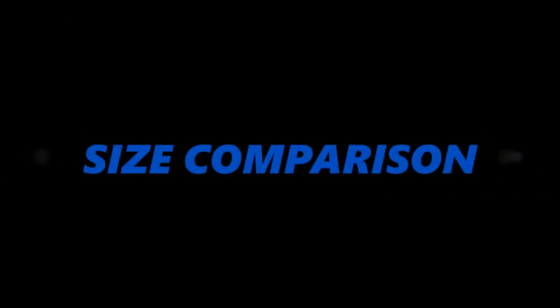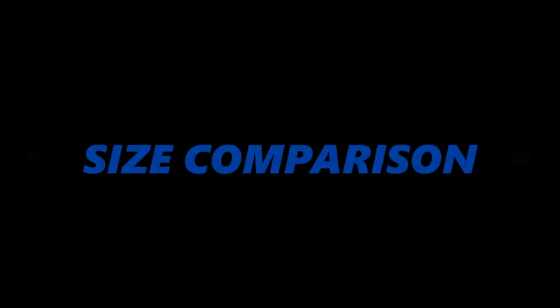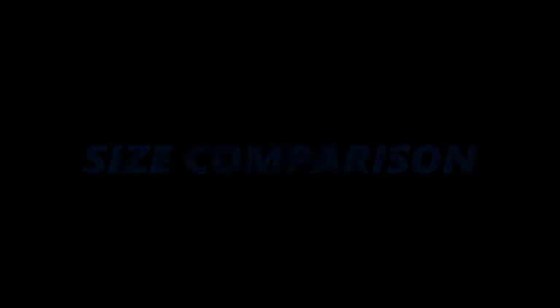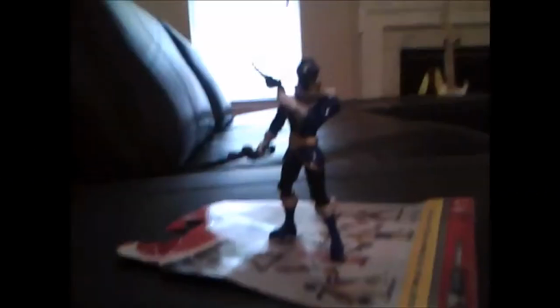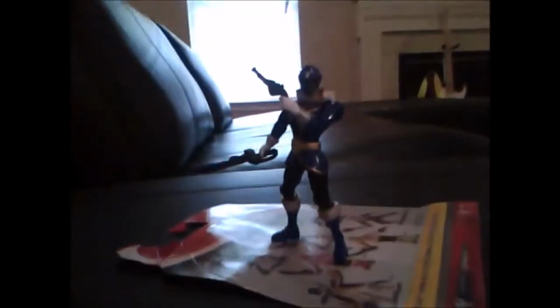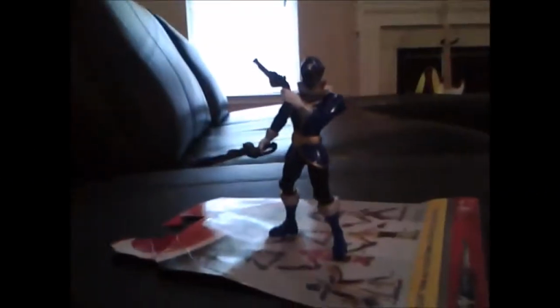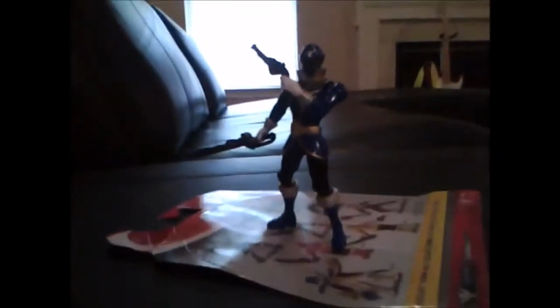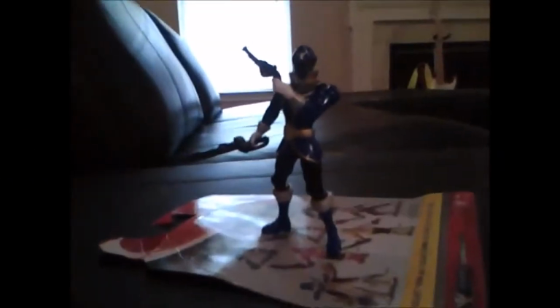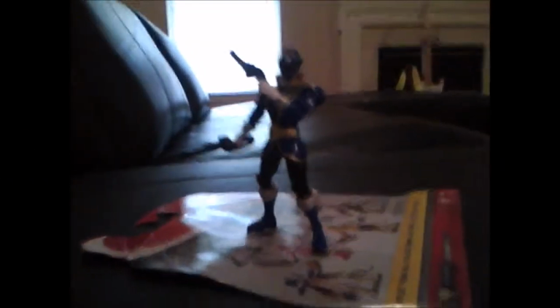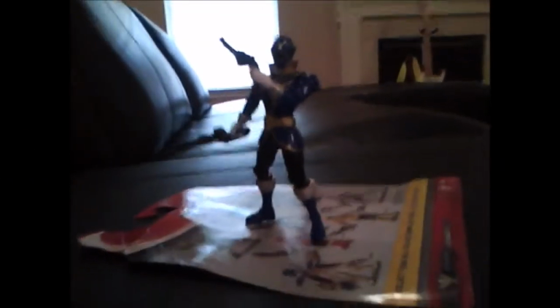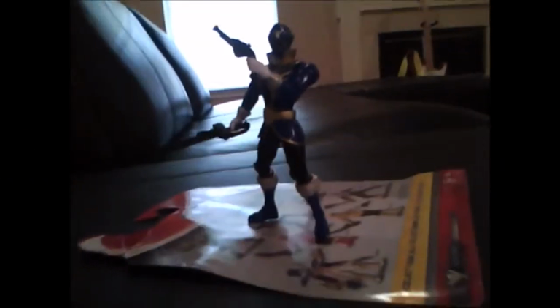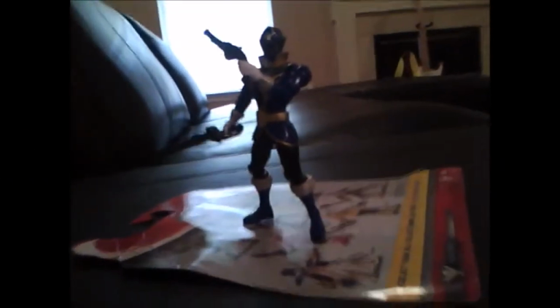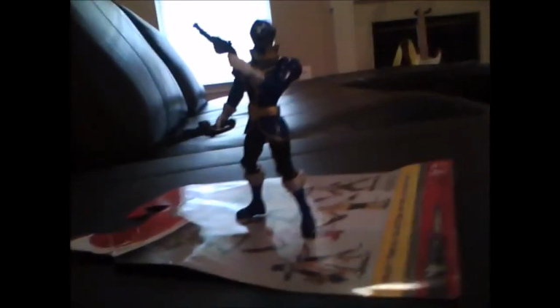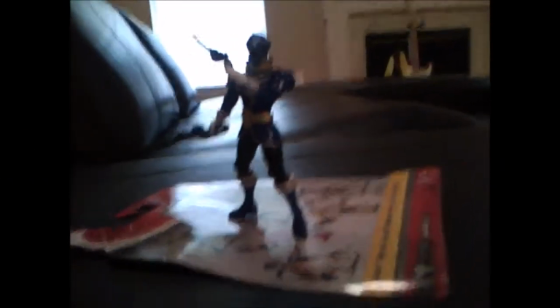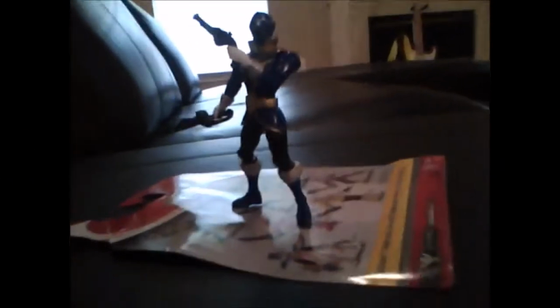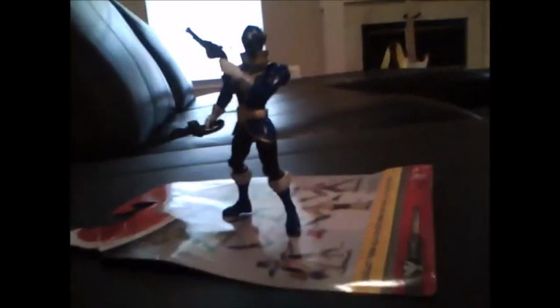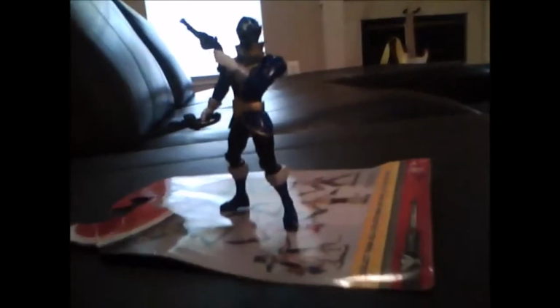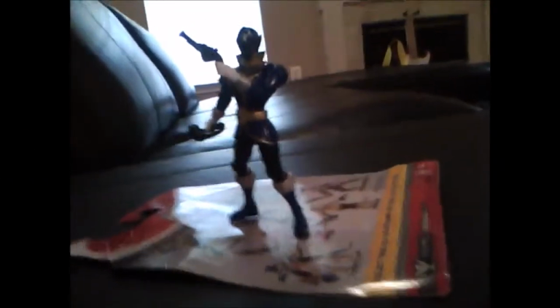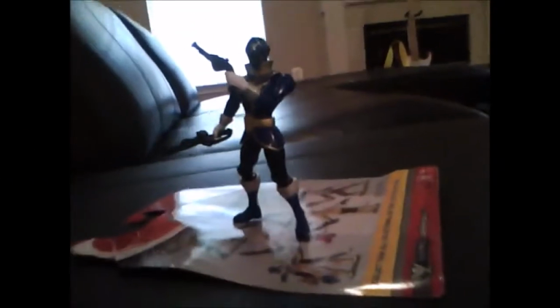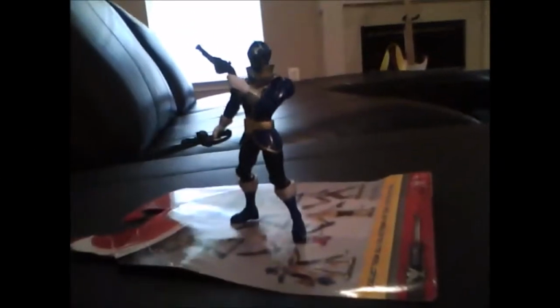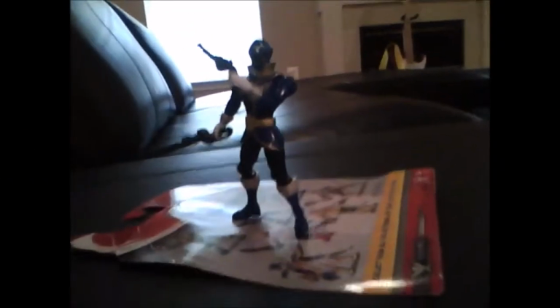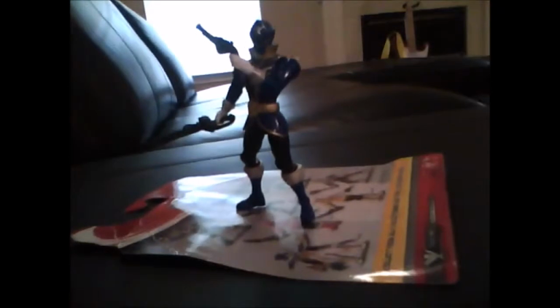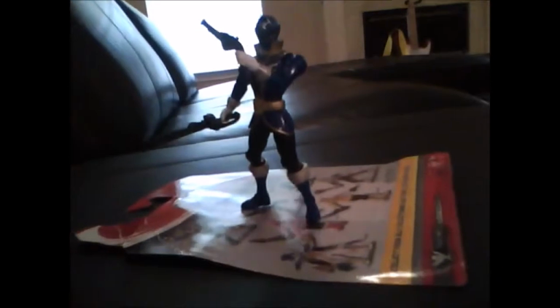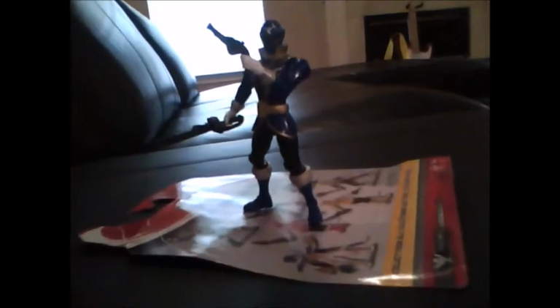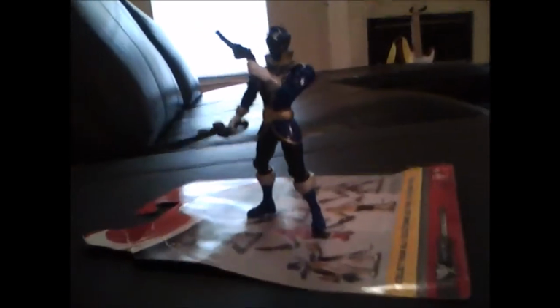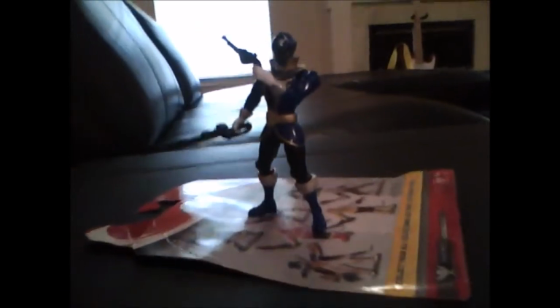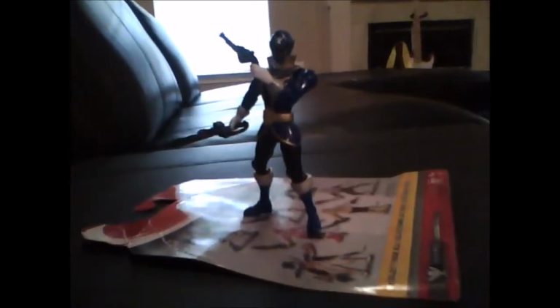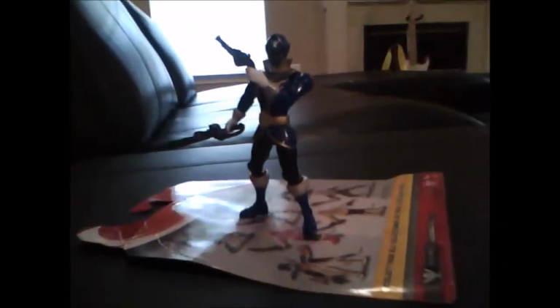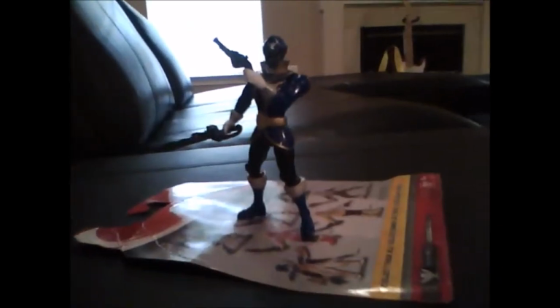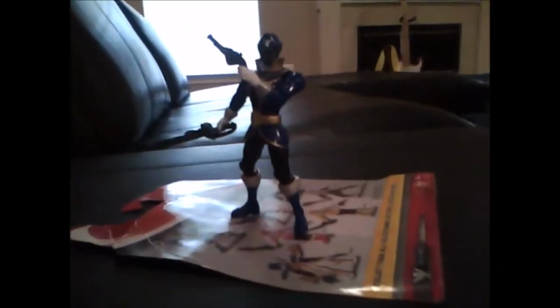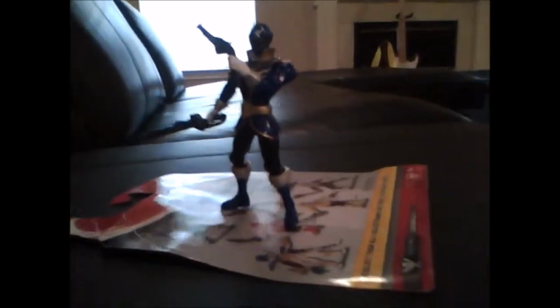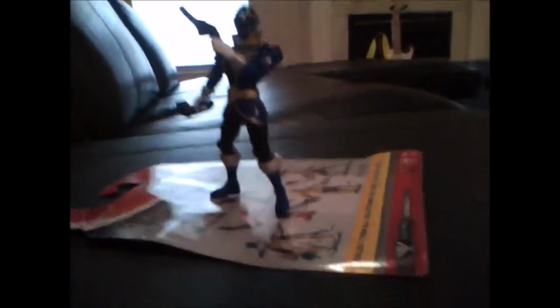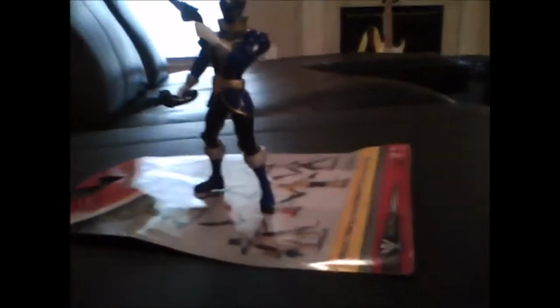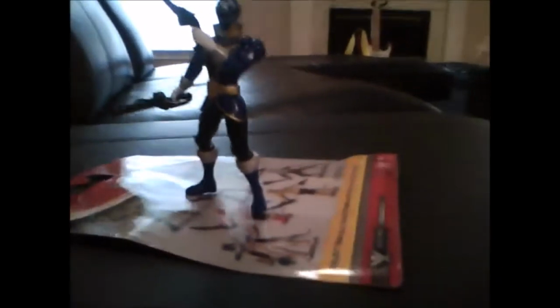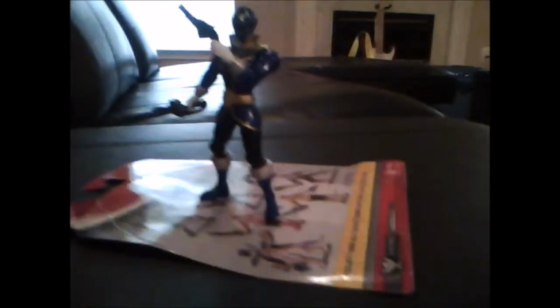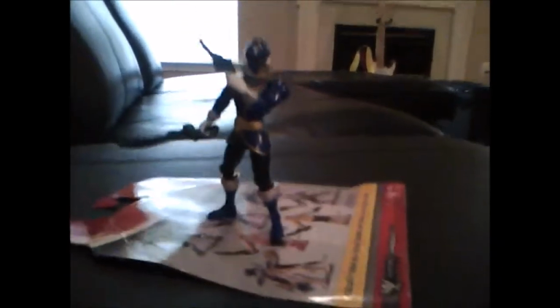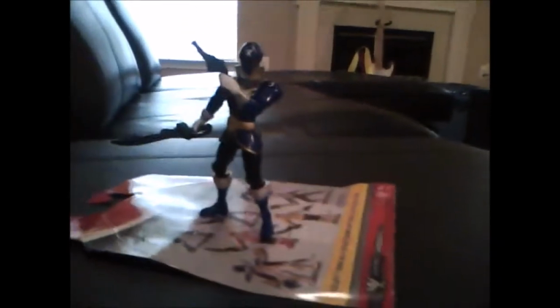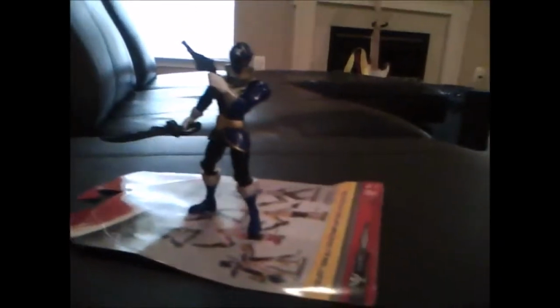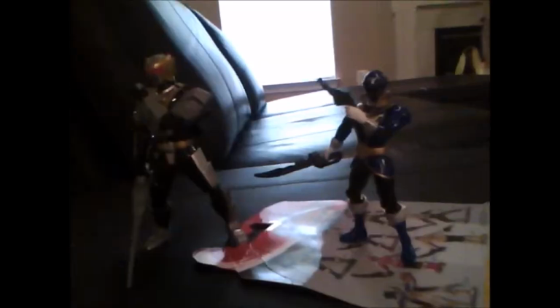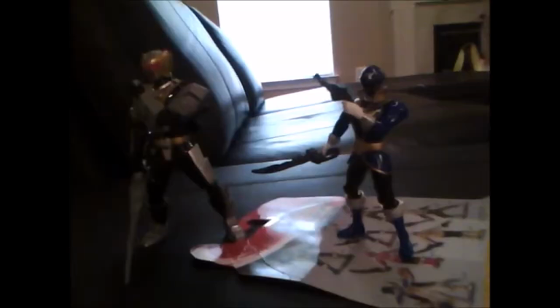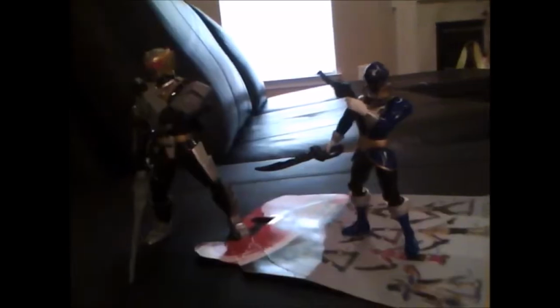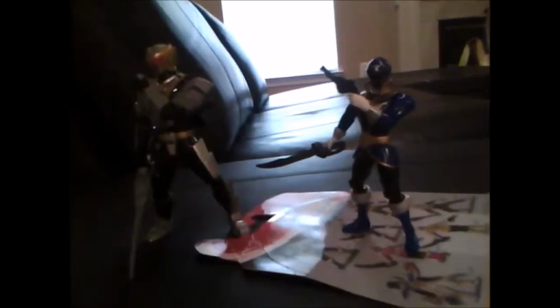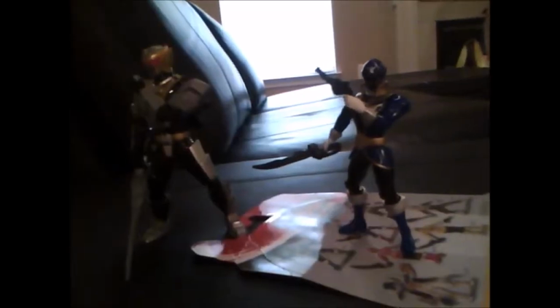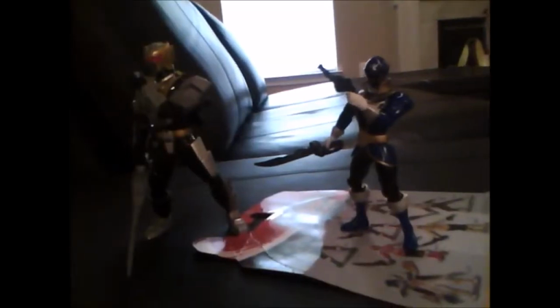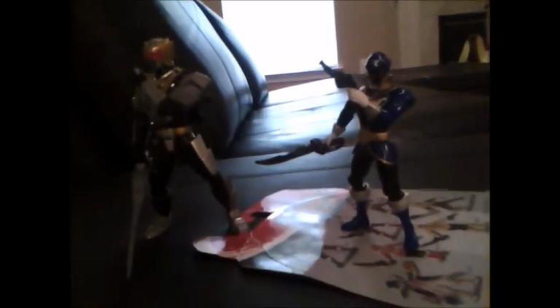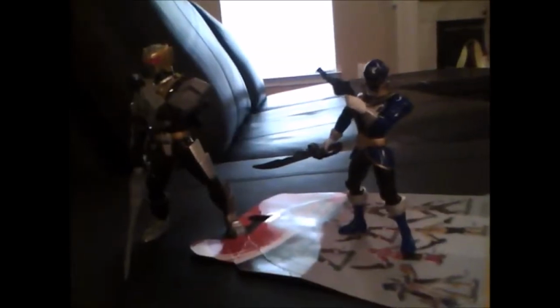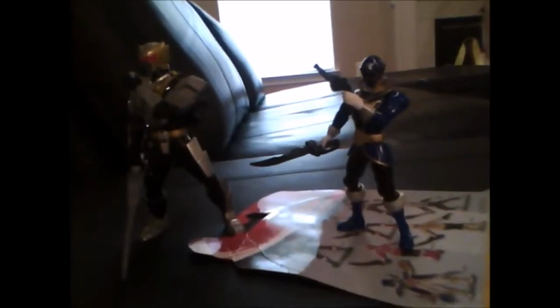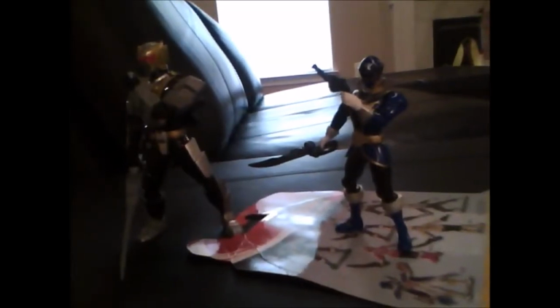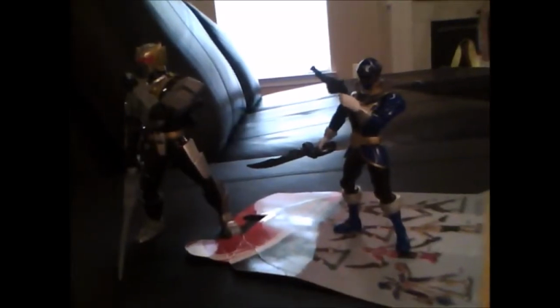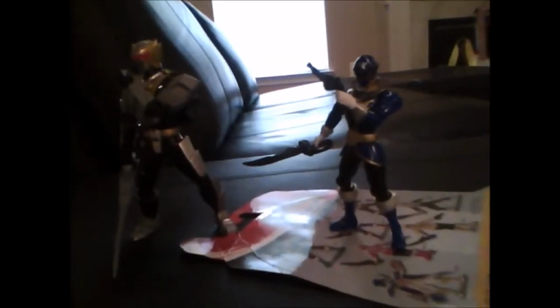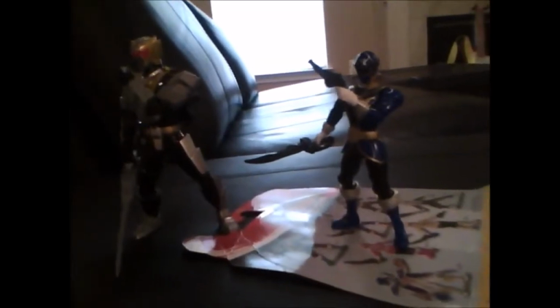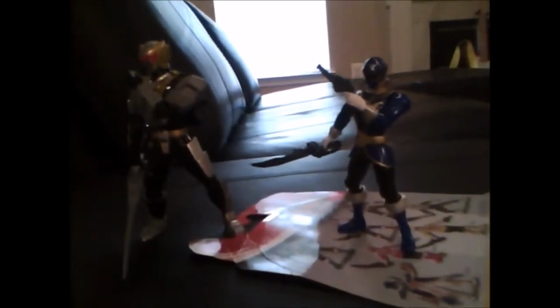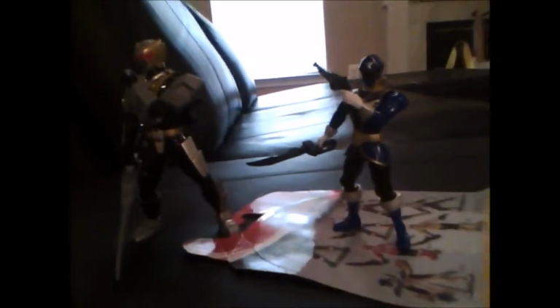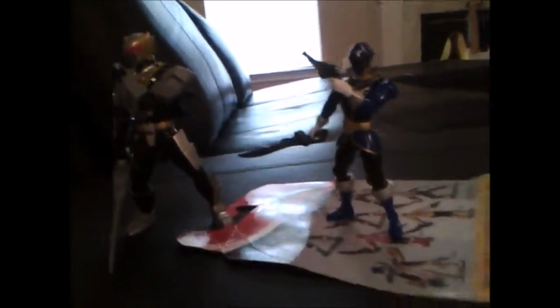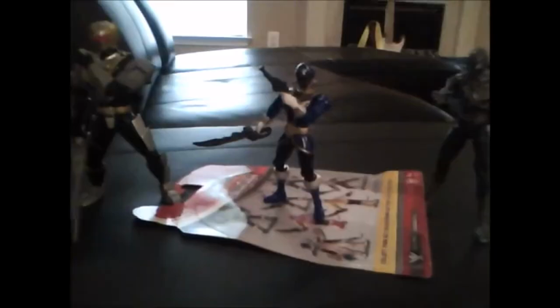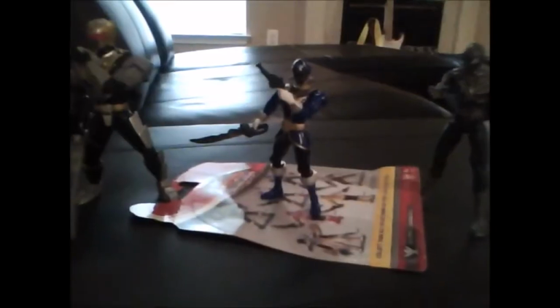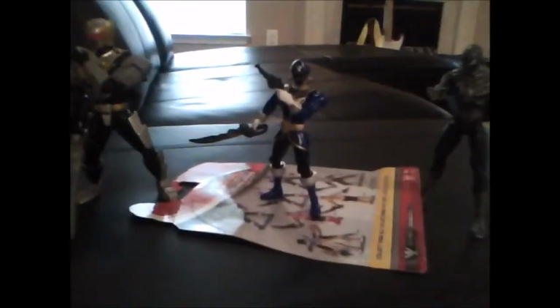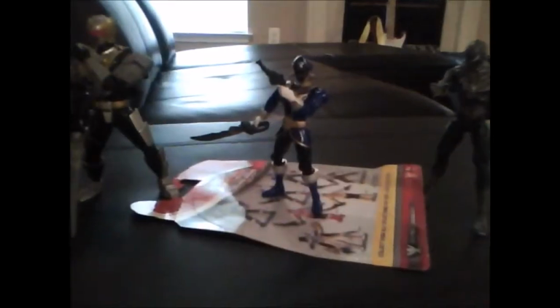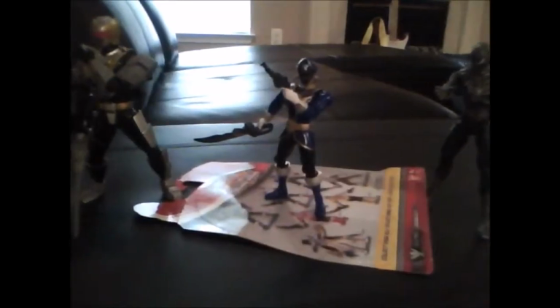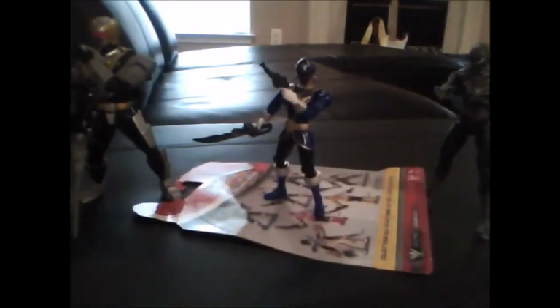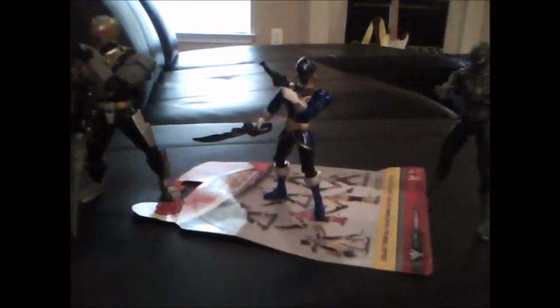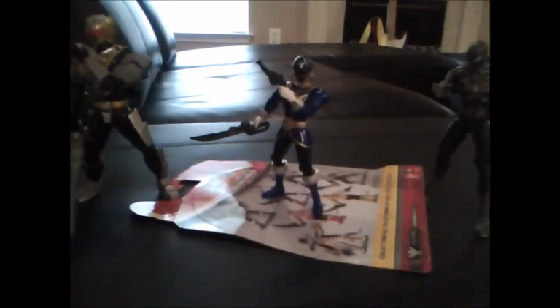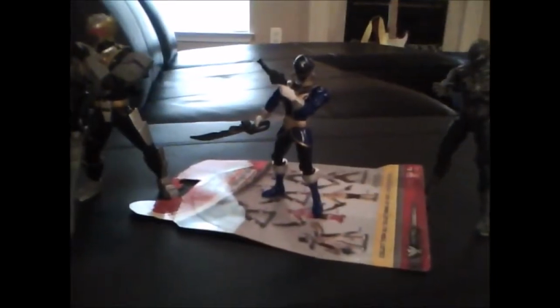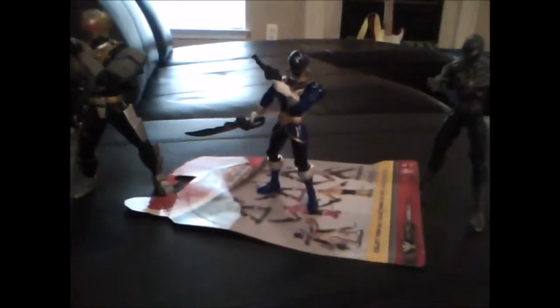Here's what the Power Ranger Super Megaforce Blue Ranger Action Hero looks like next to Battle Action Robo Knight and Spider-Man.